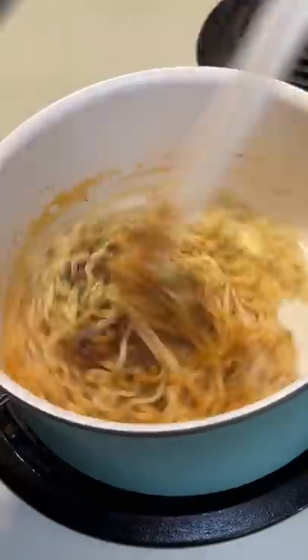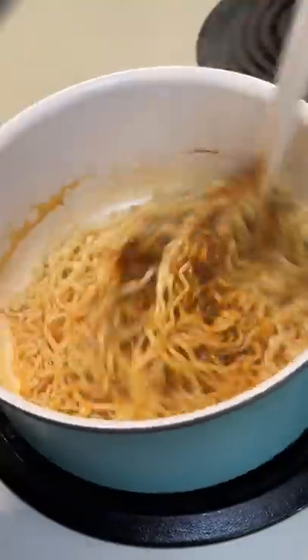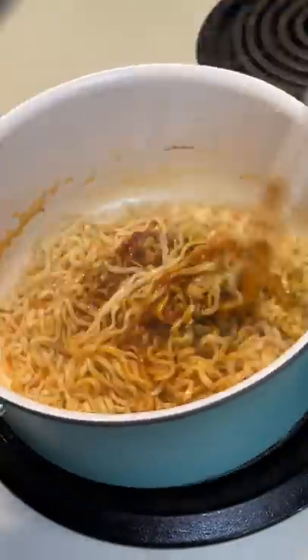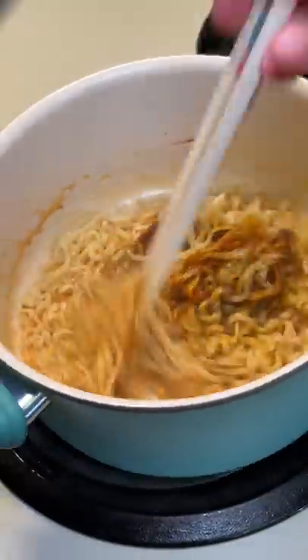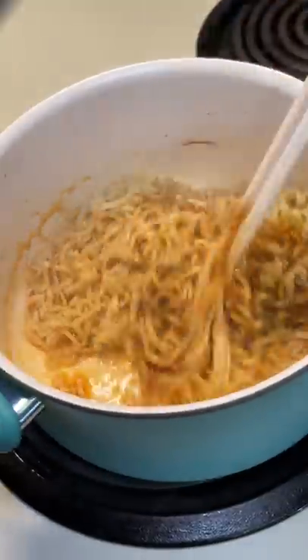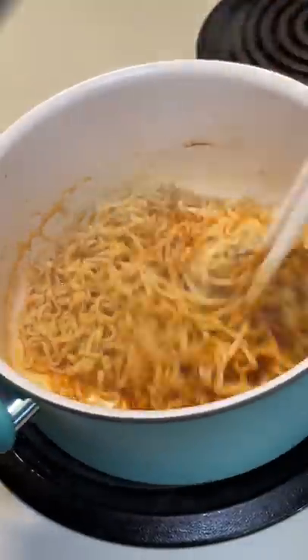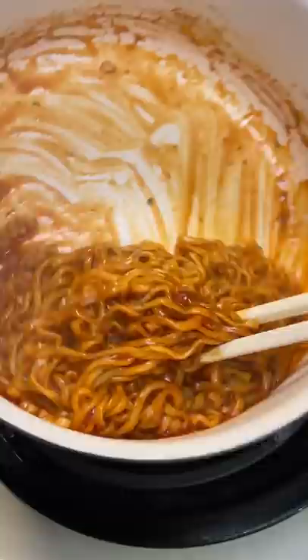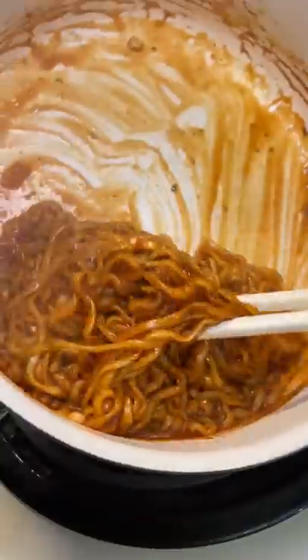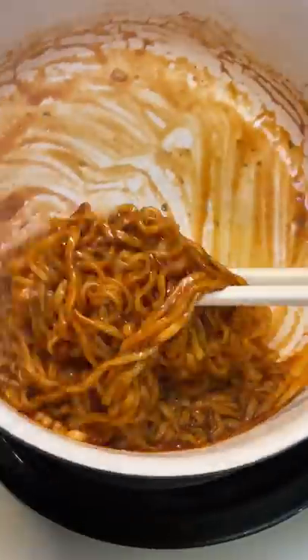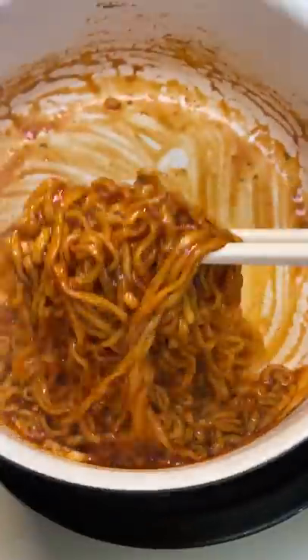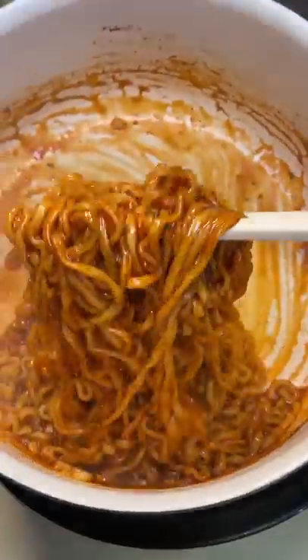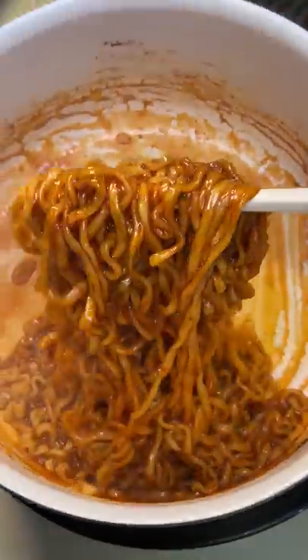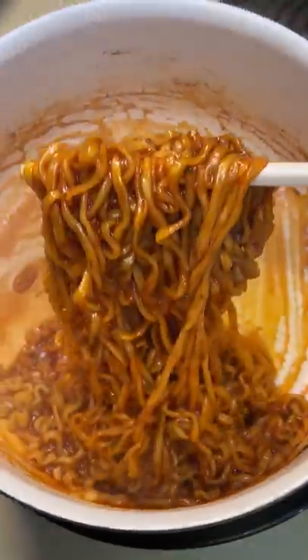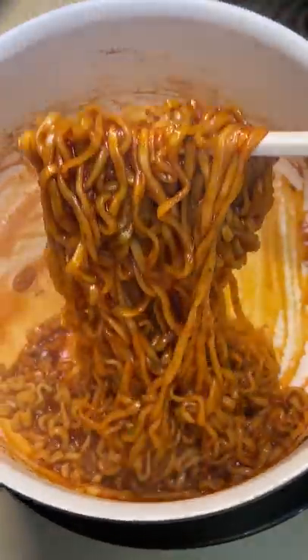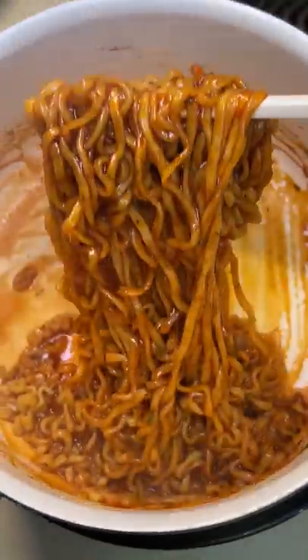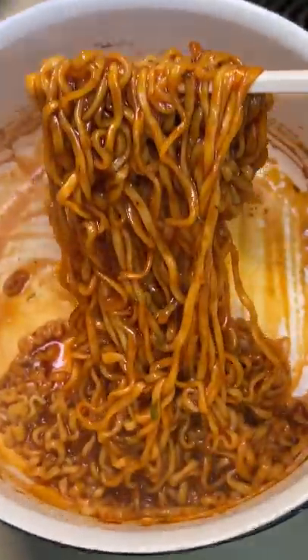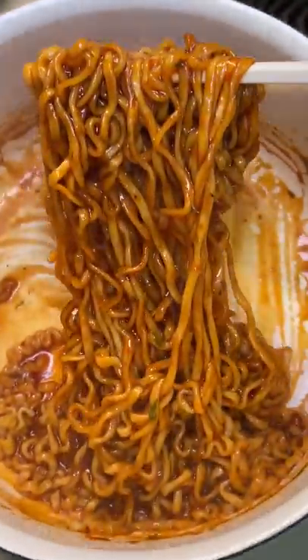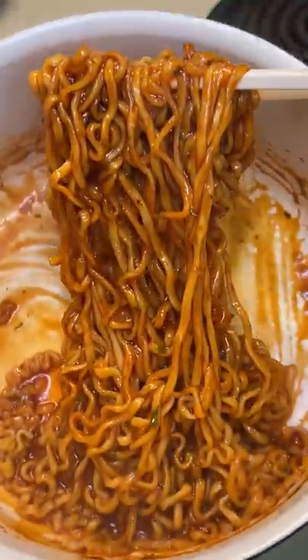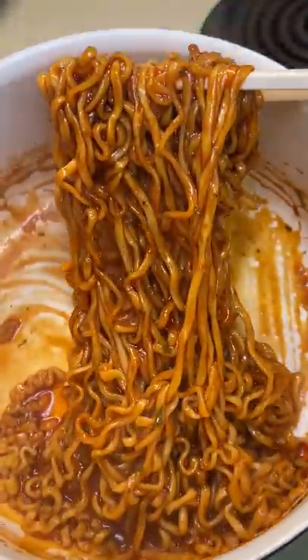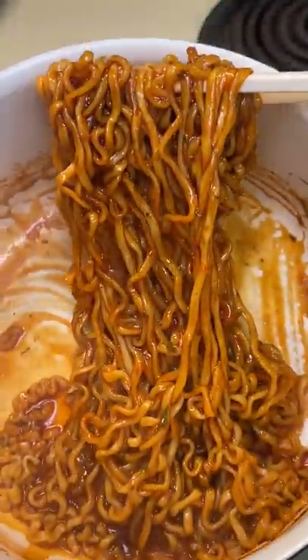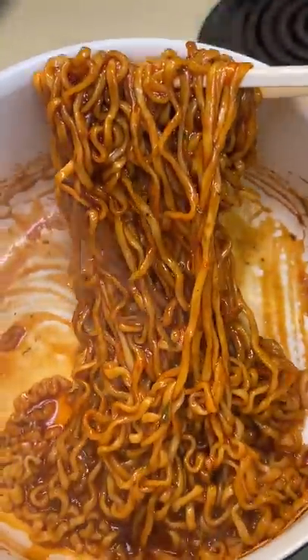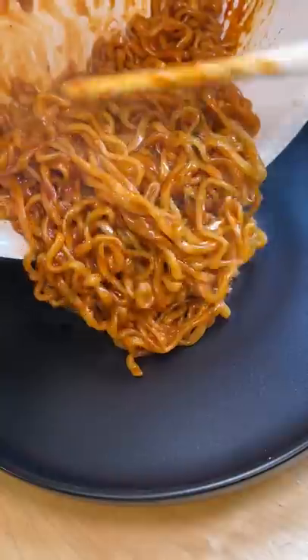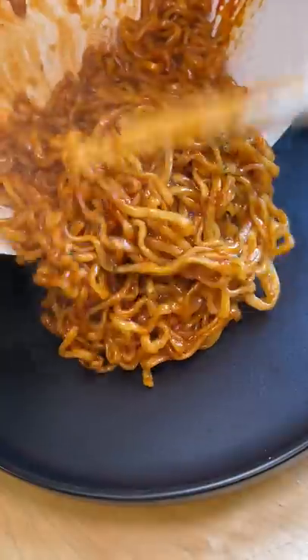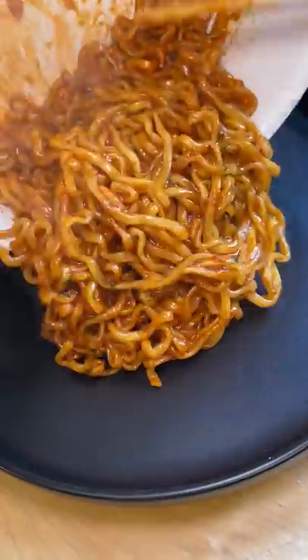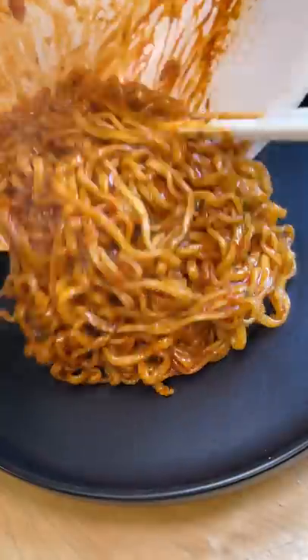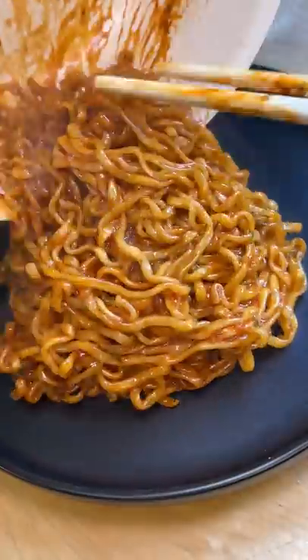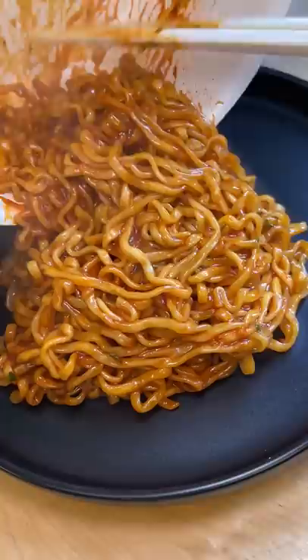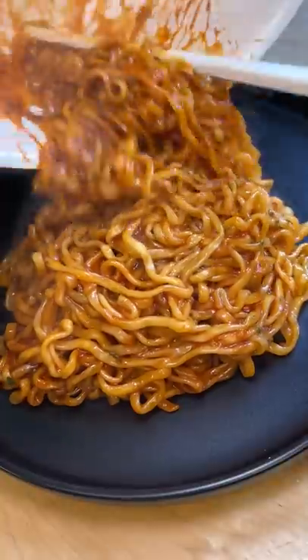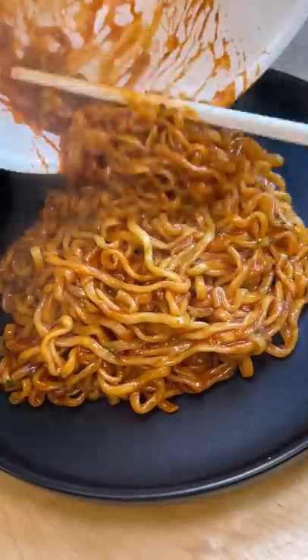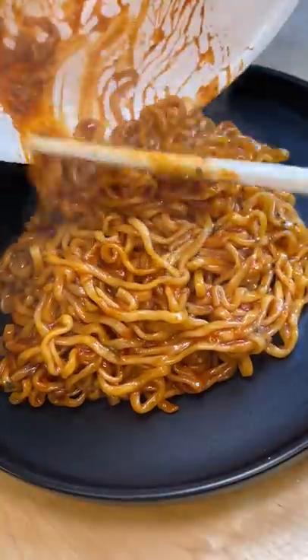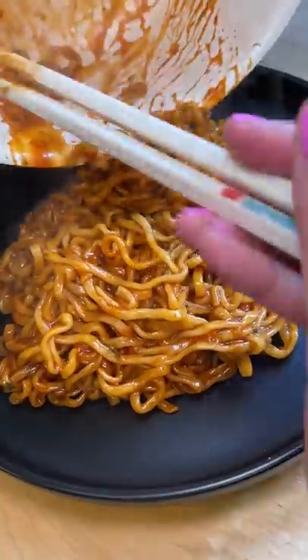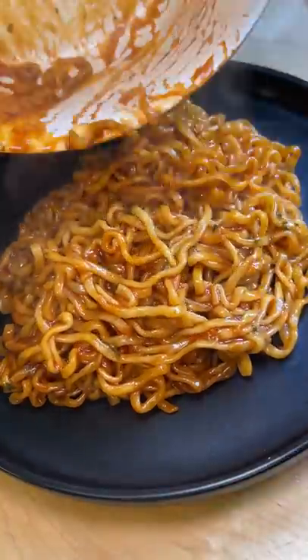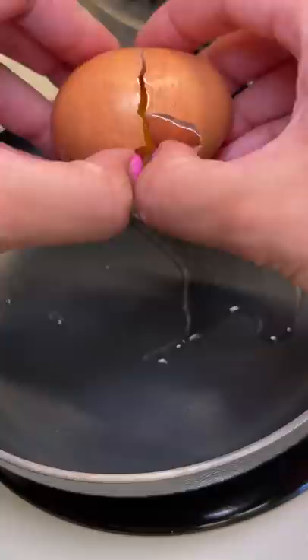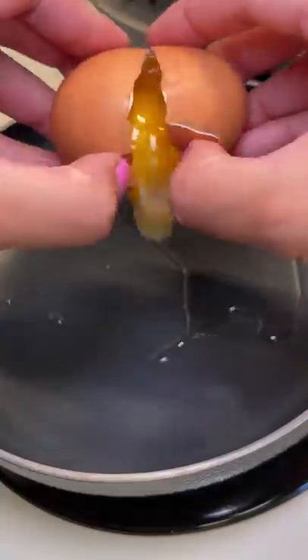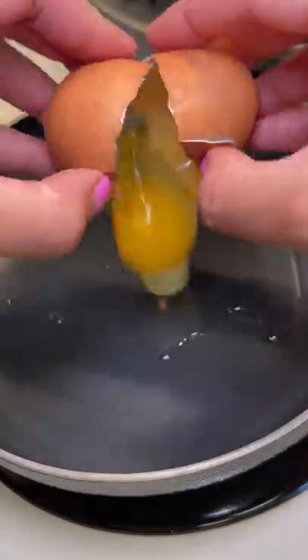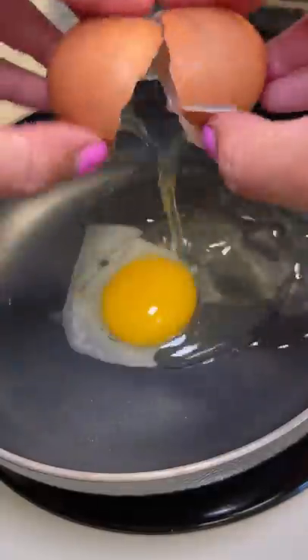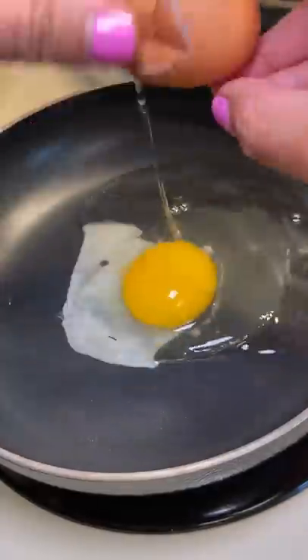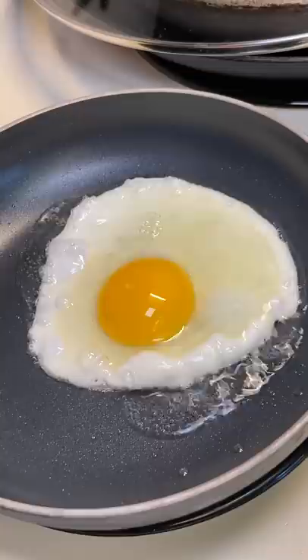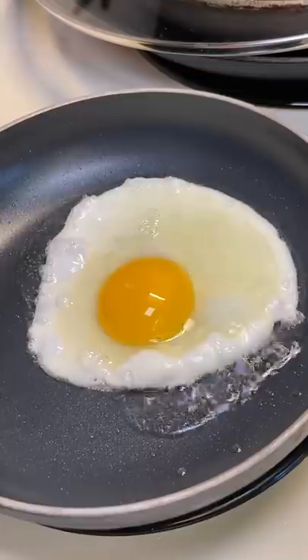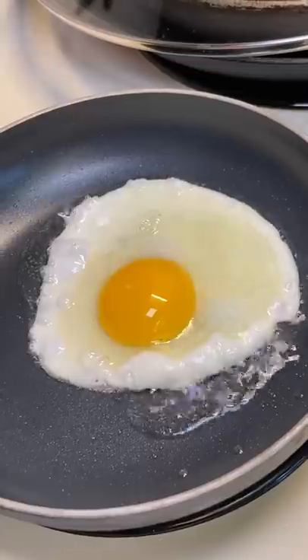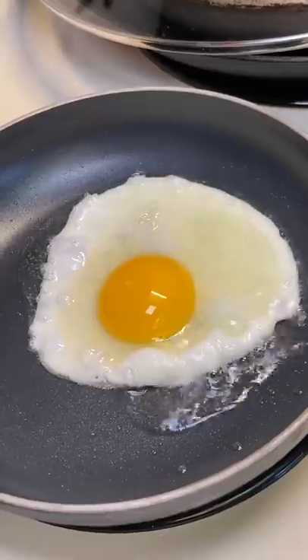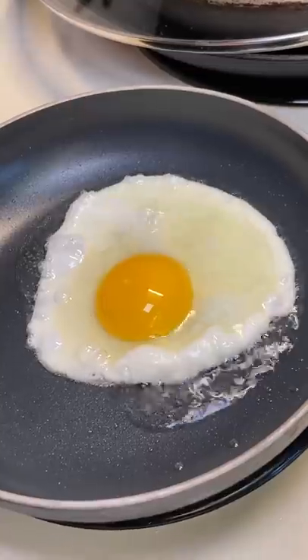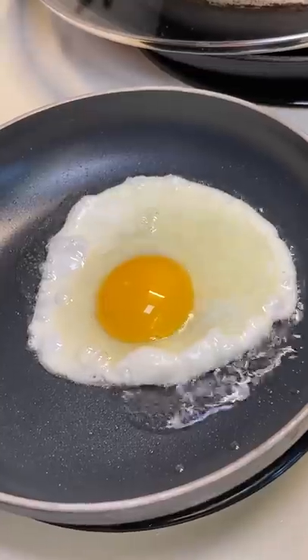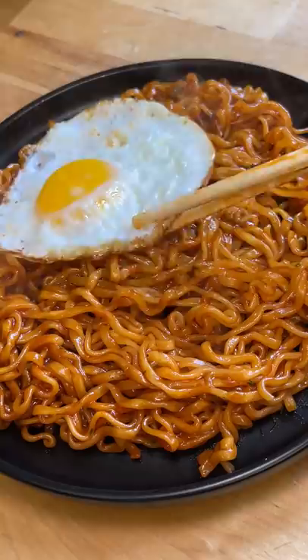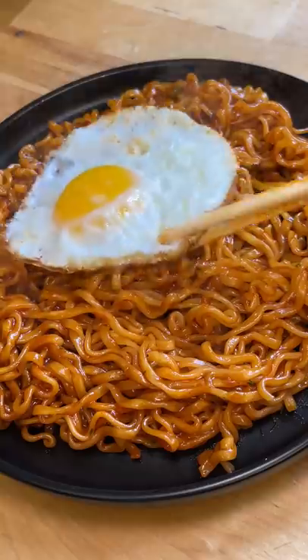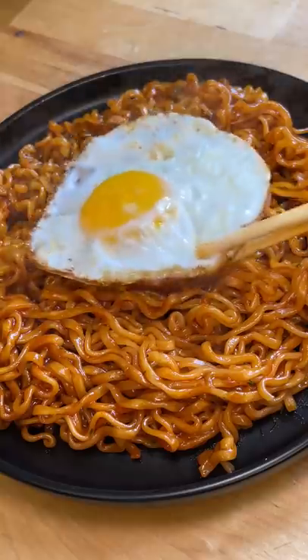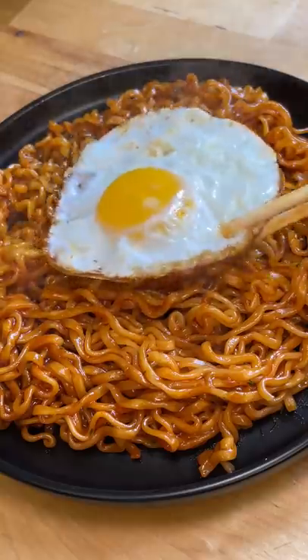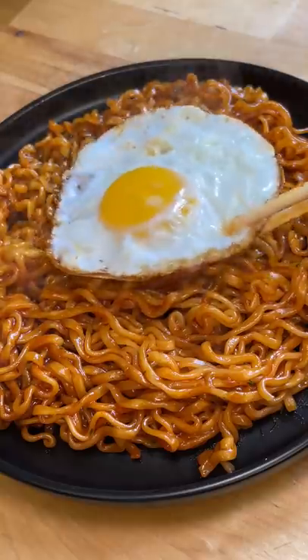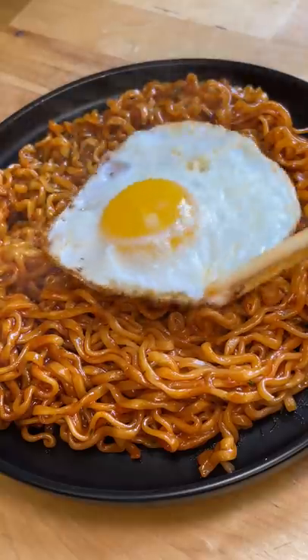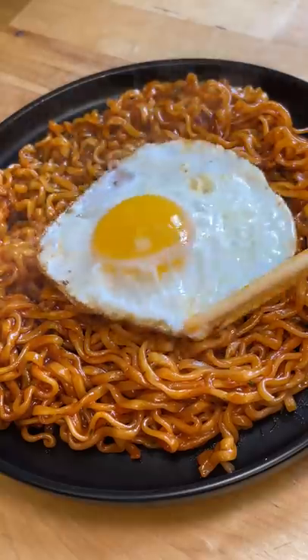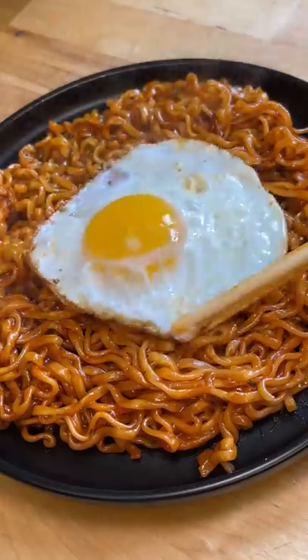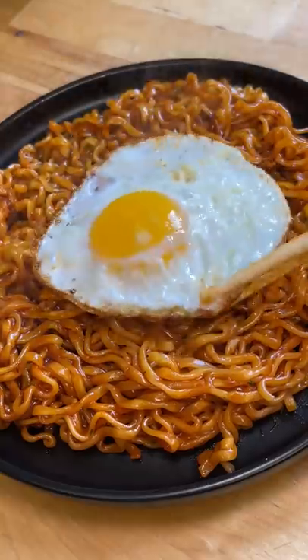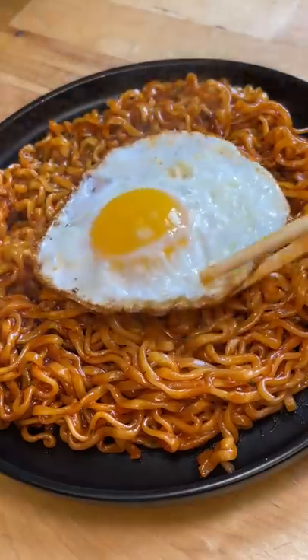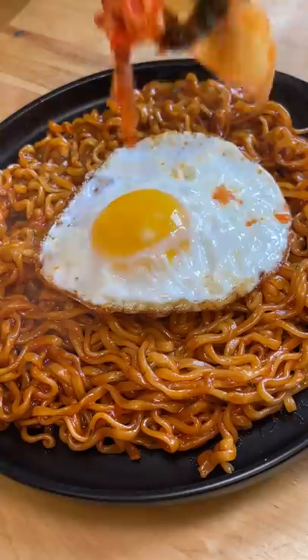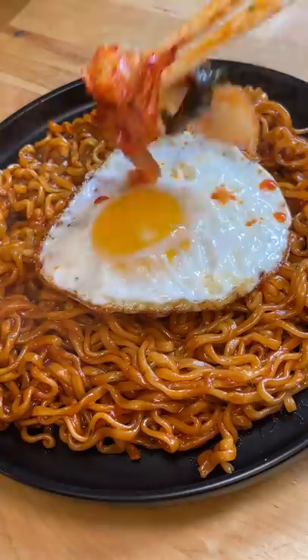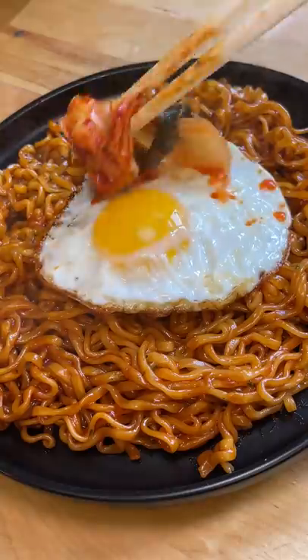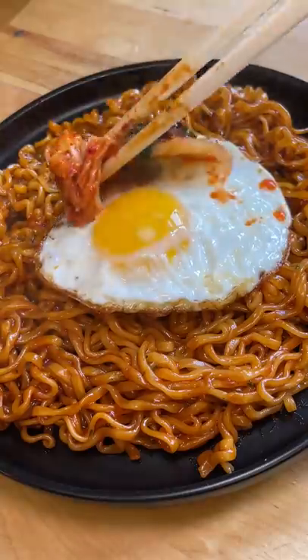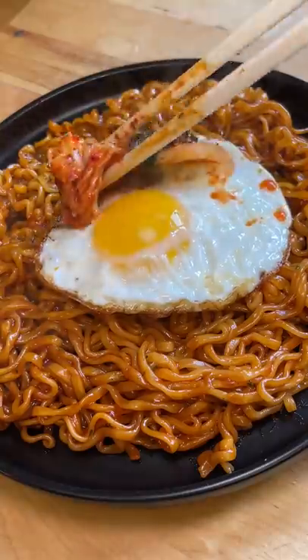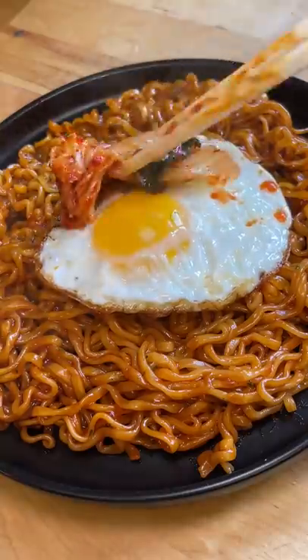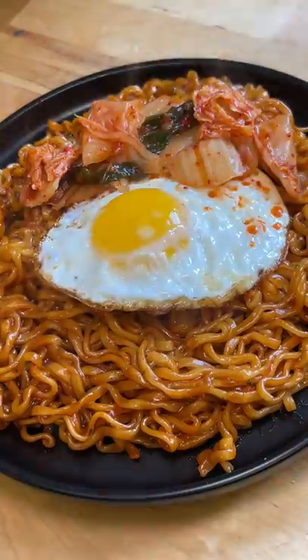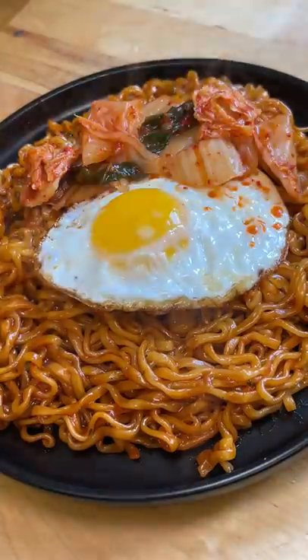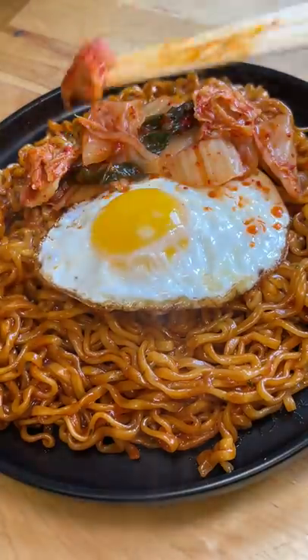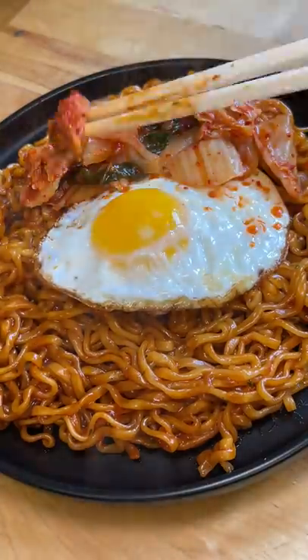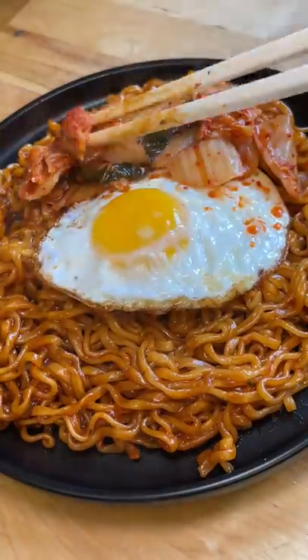It looked nice and glossy so I plated it, and of course I had to cook up a fried egg to top it off with. Then I had a little kimchi left in my jar so I used the rest of that.